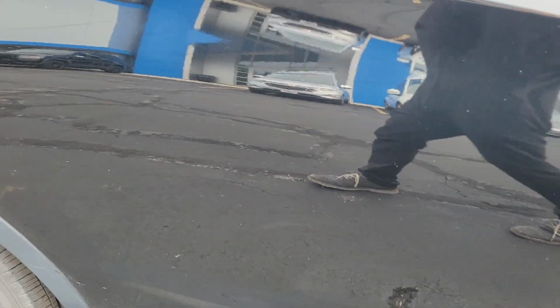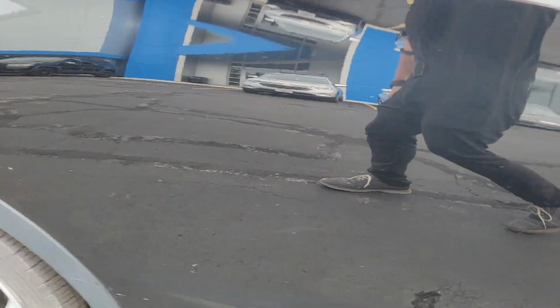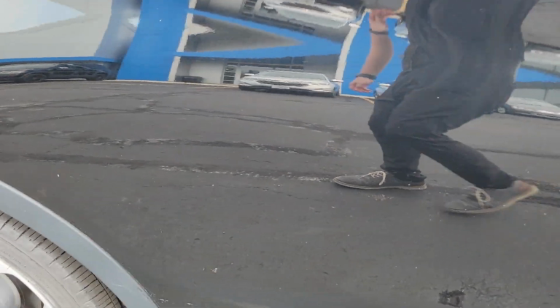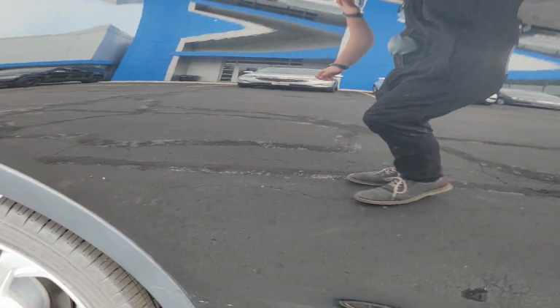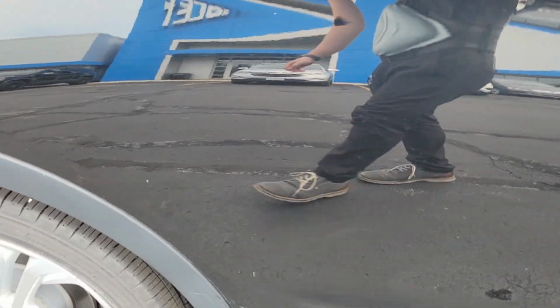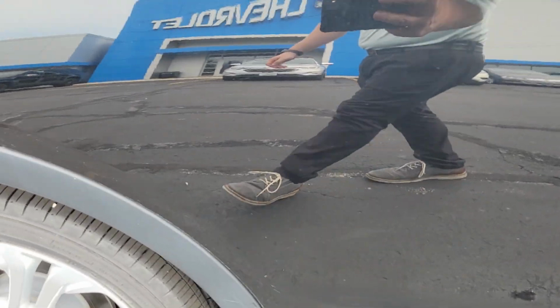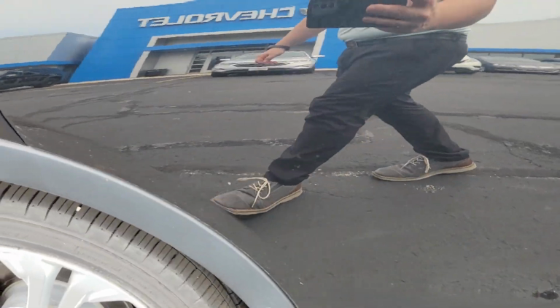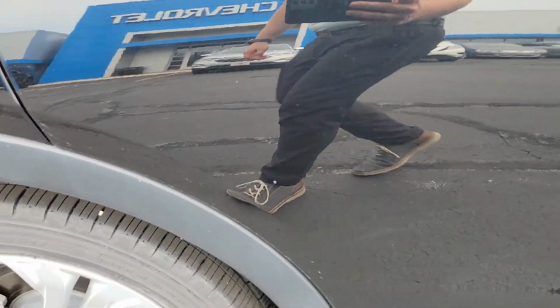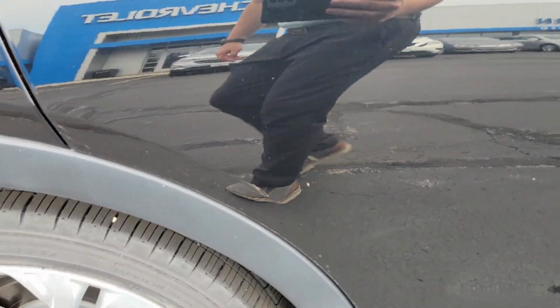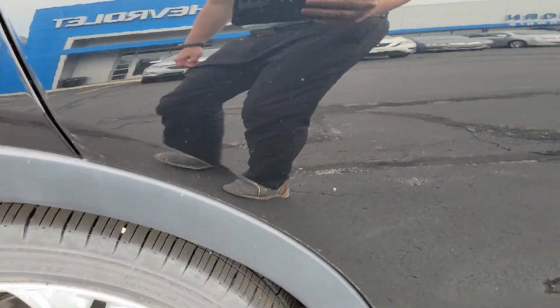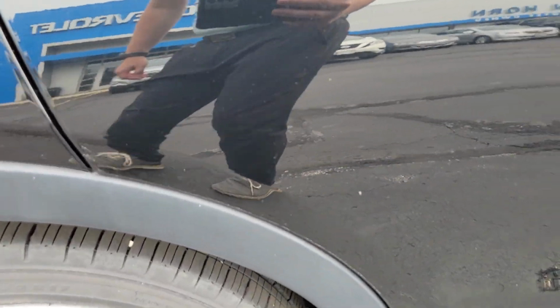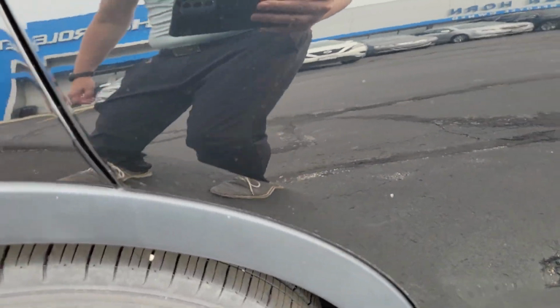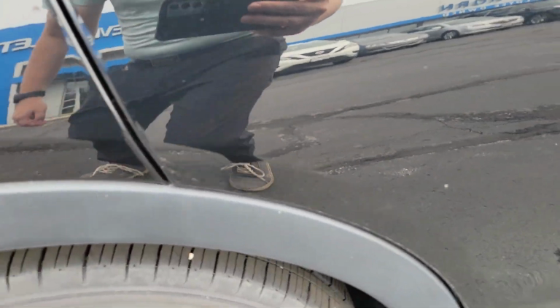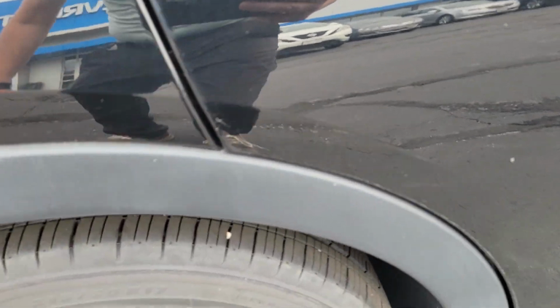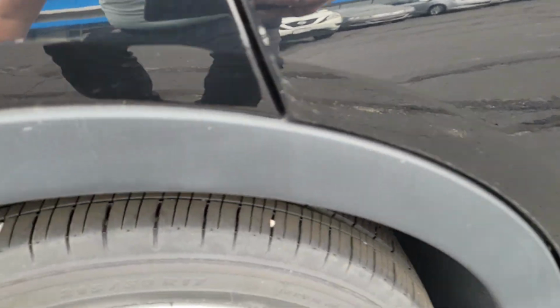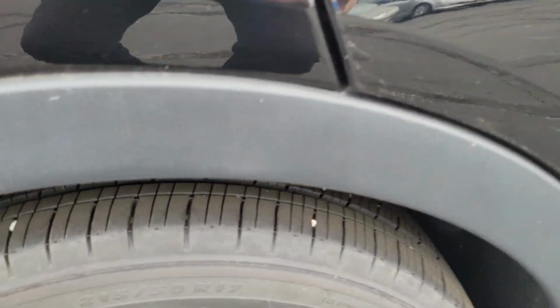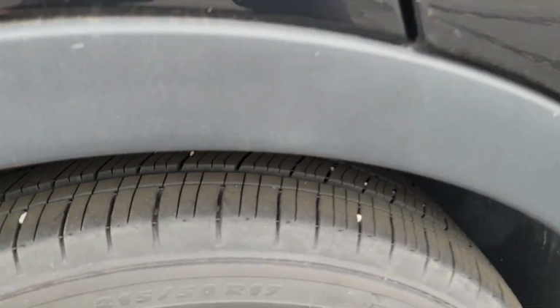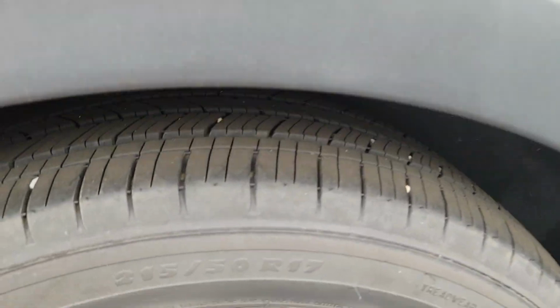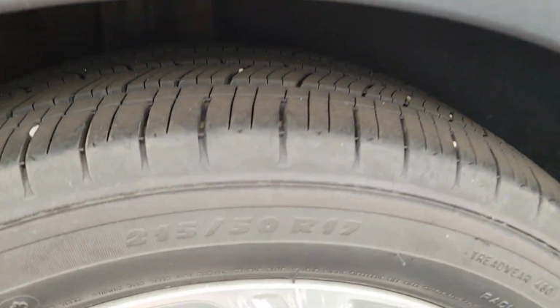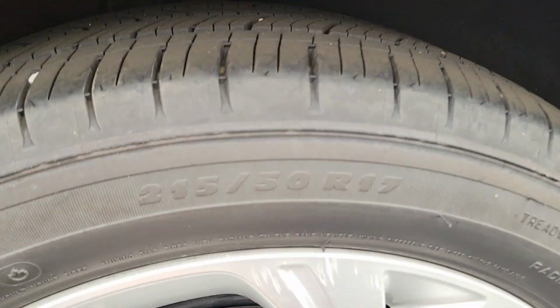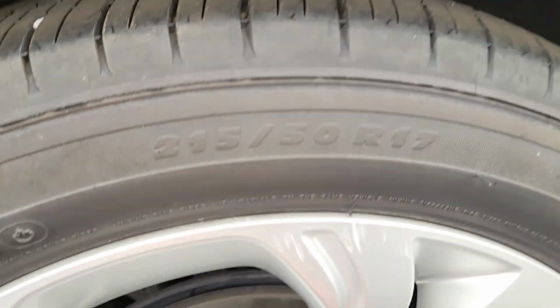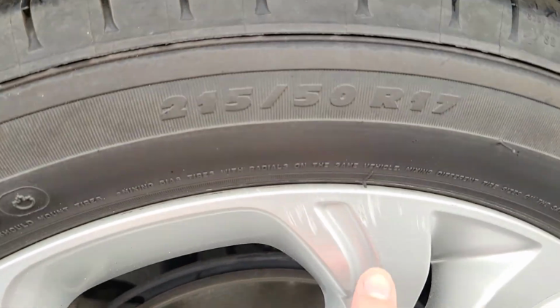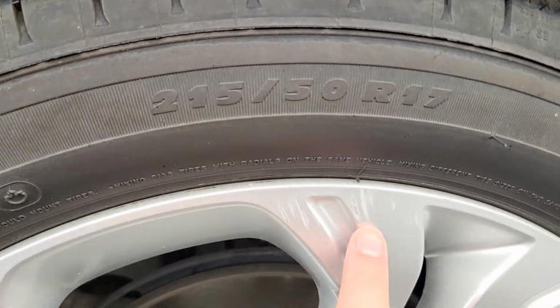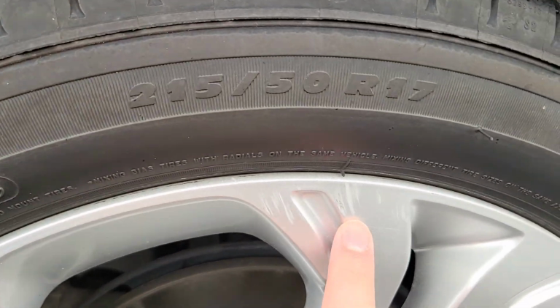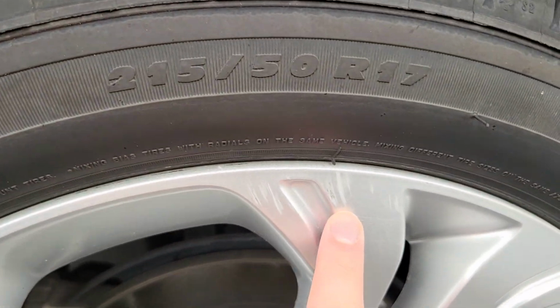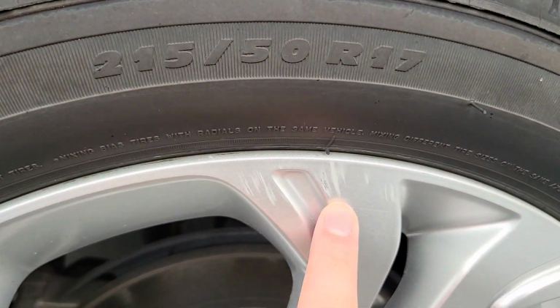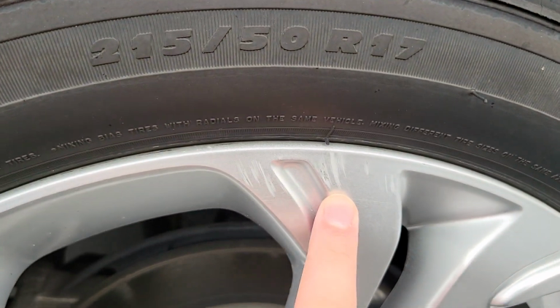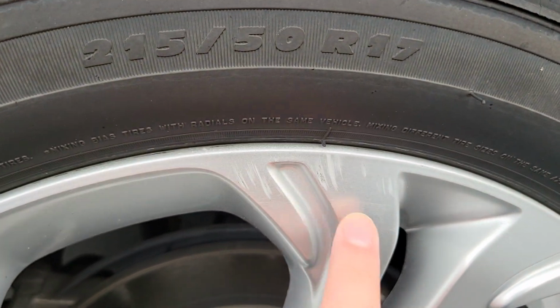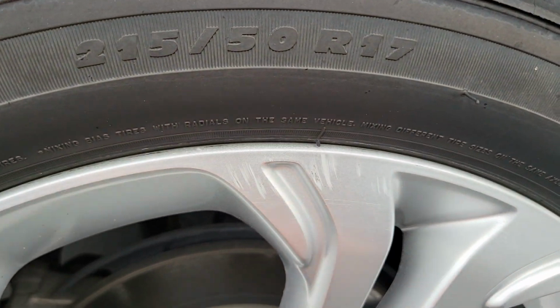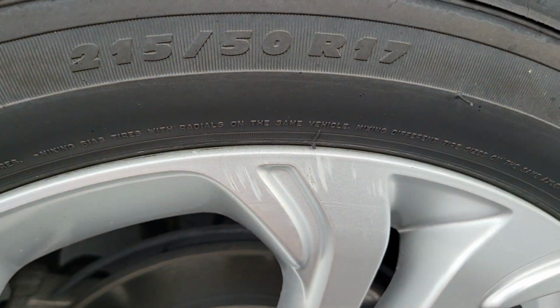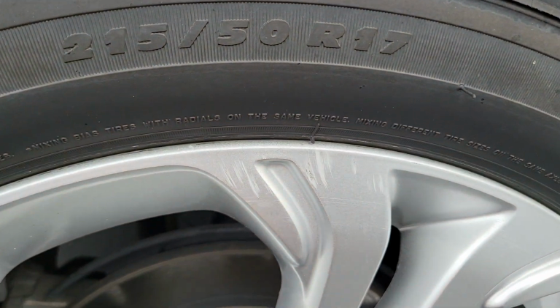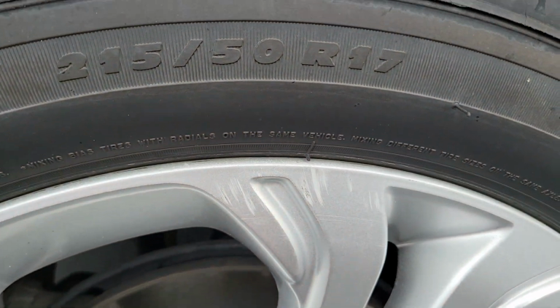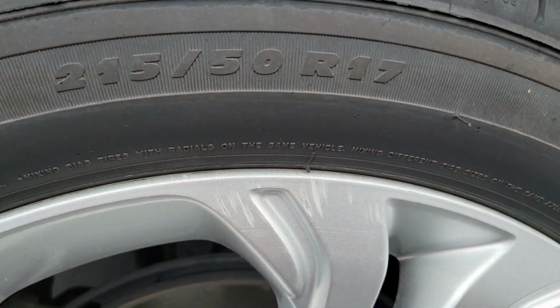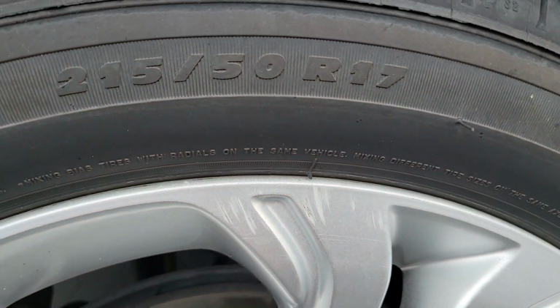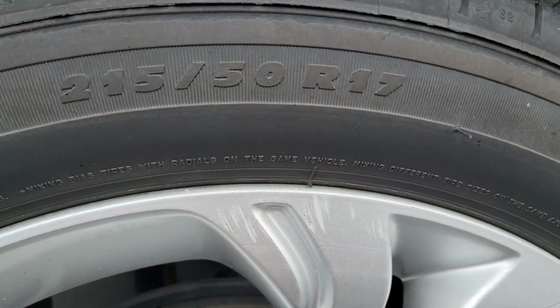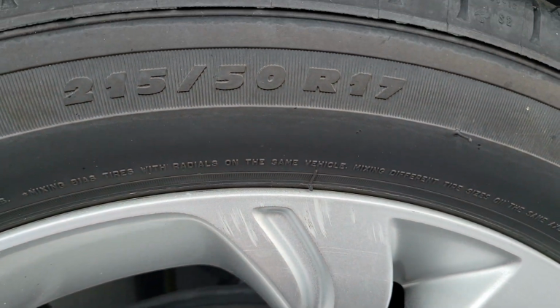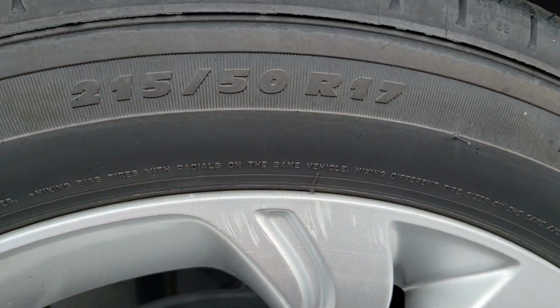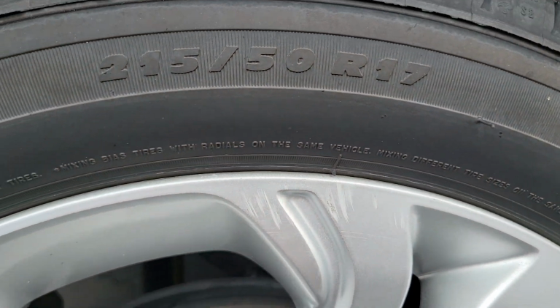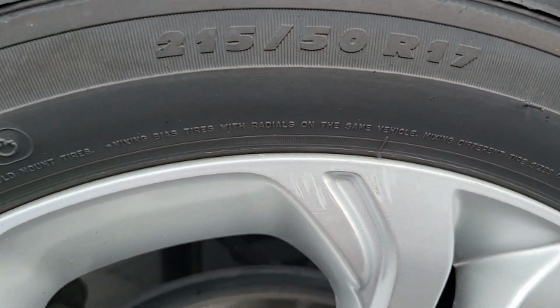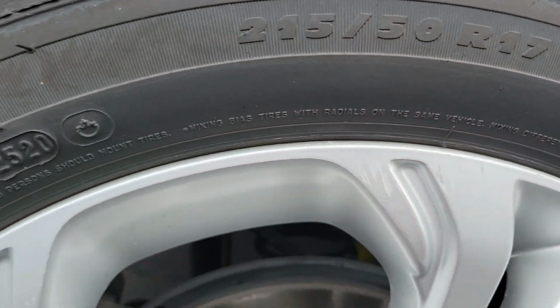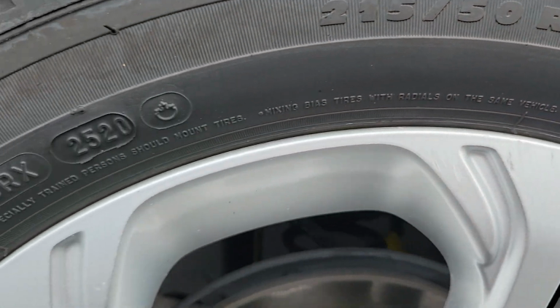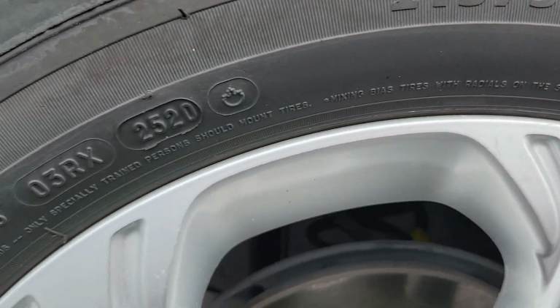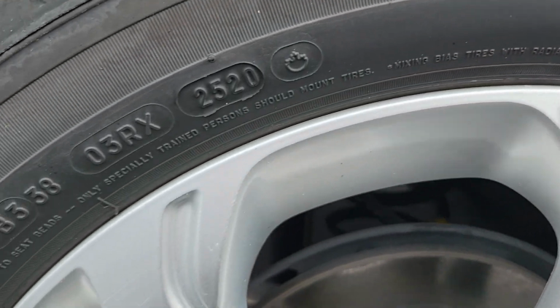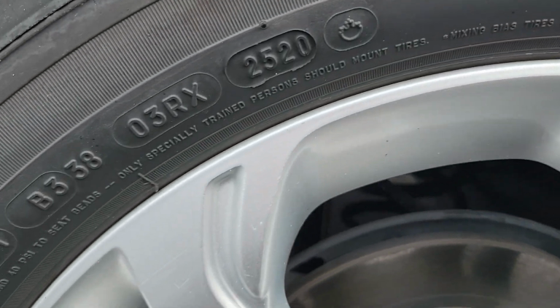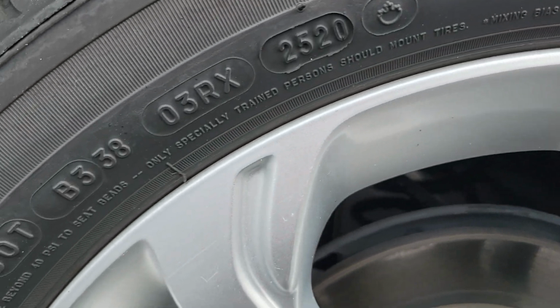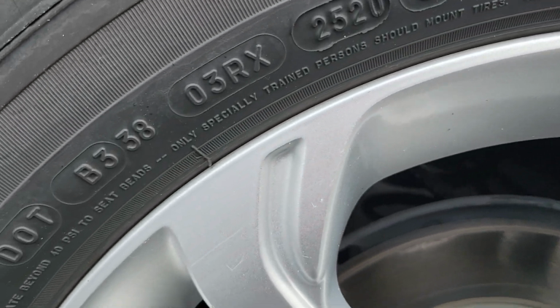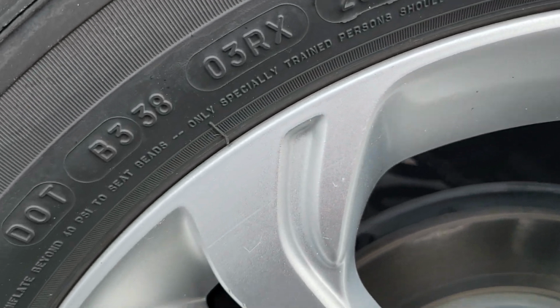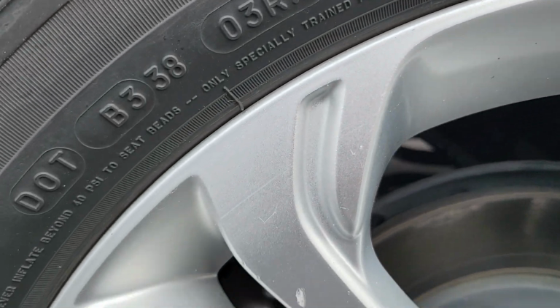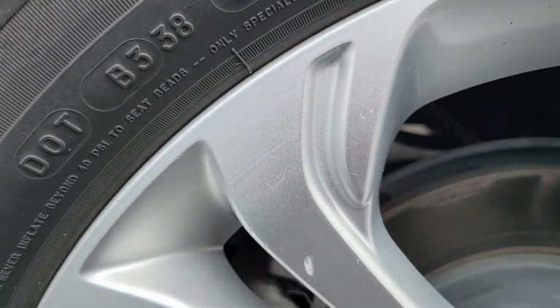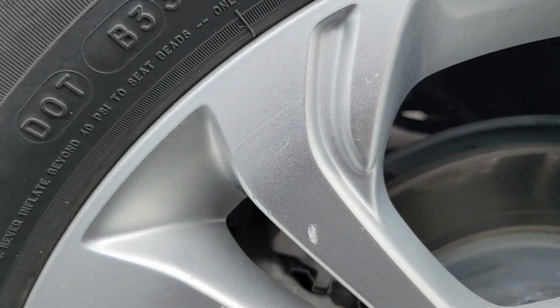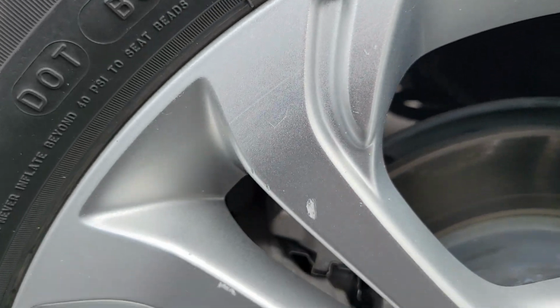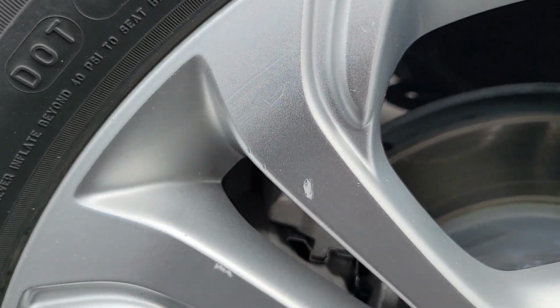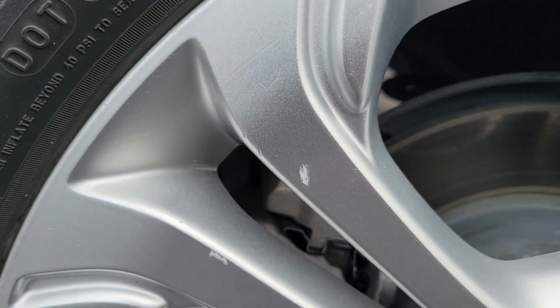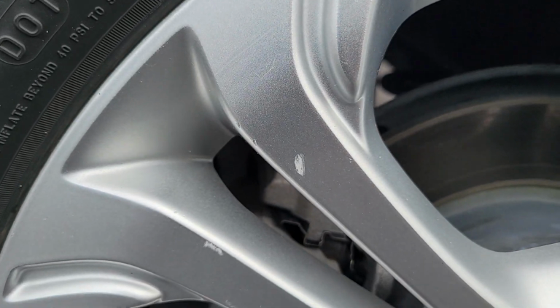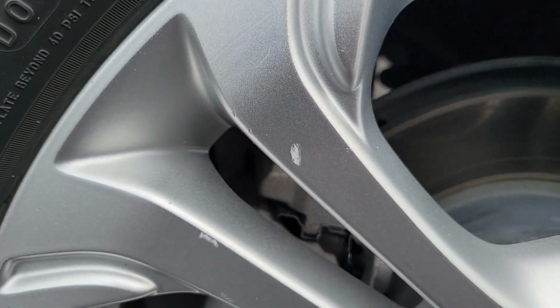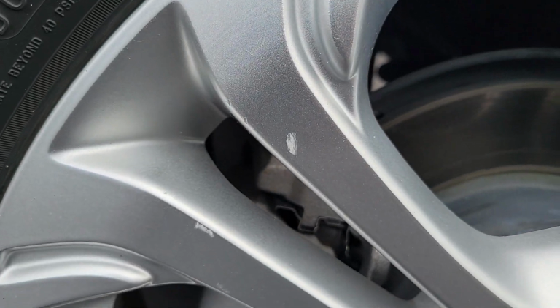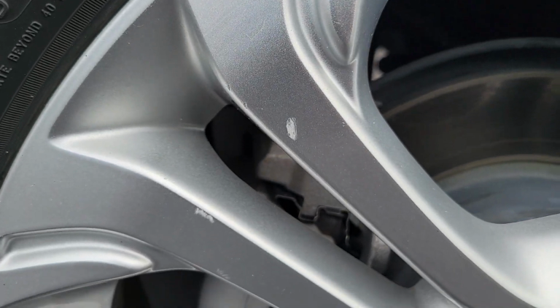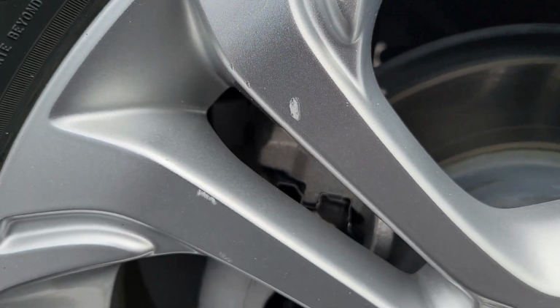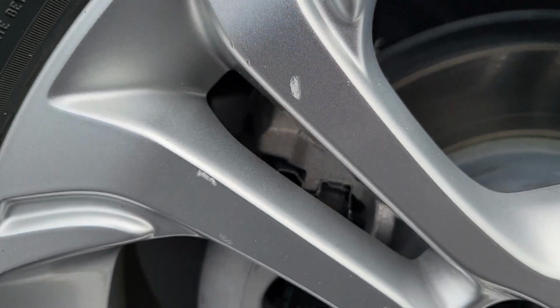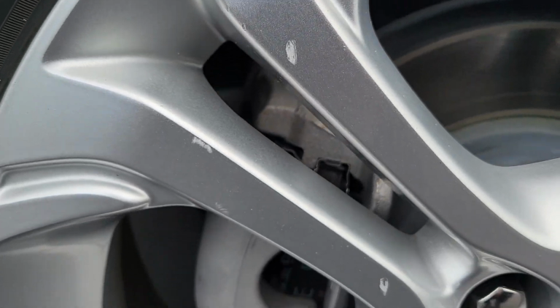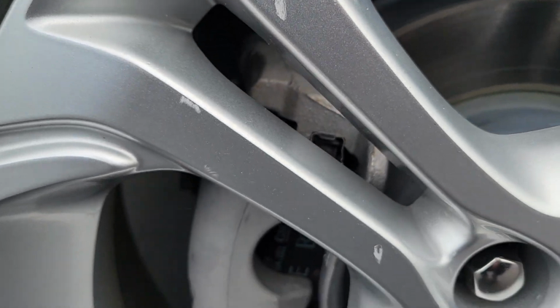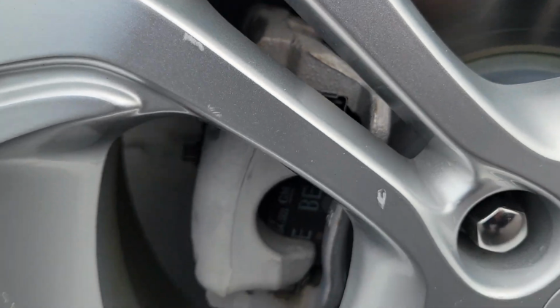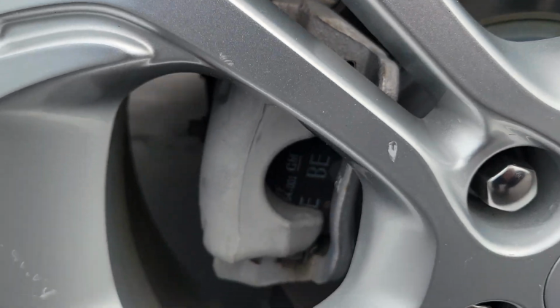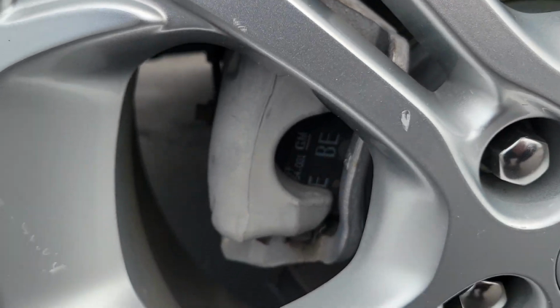I forgot to go over this rim as well — scuff marks there on the rim and there too.